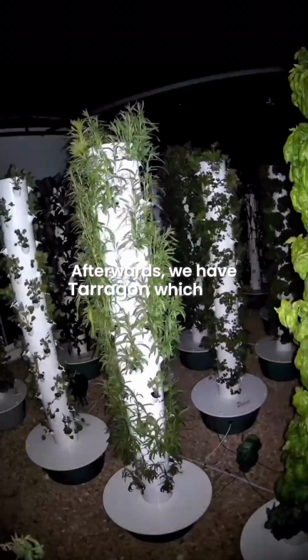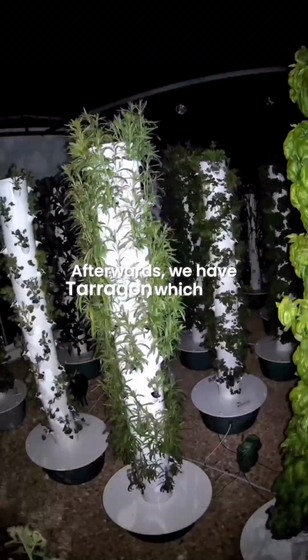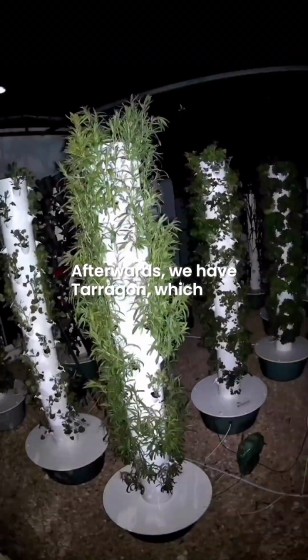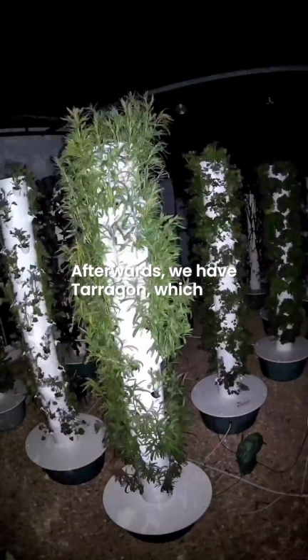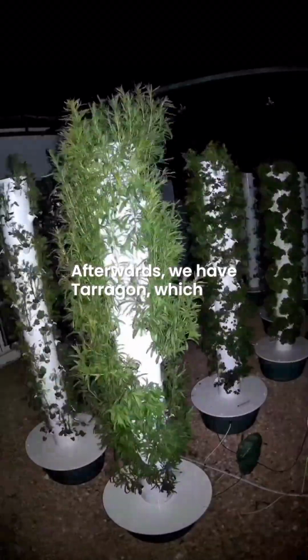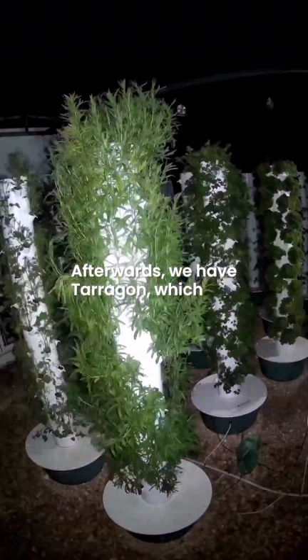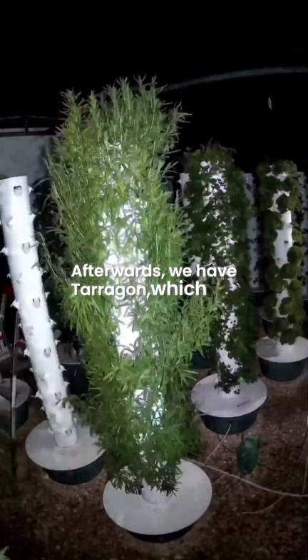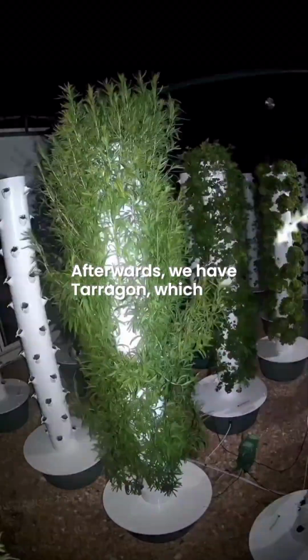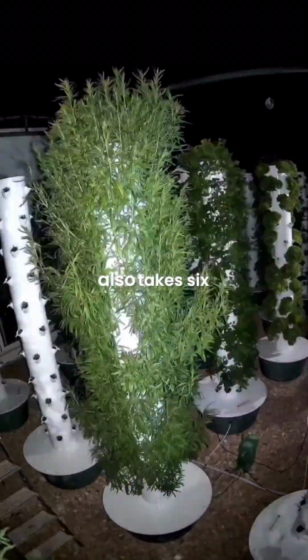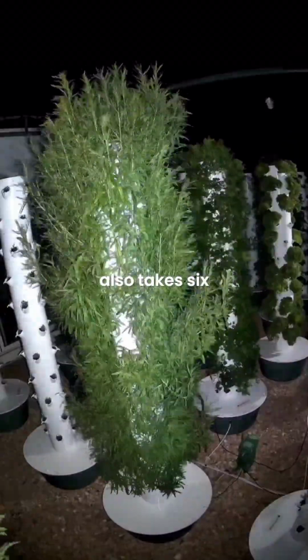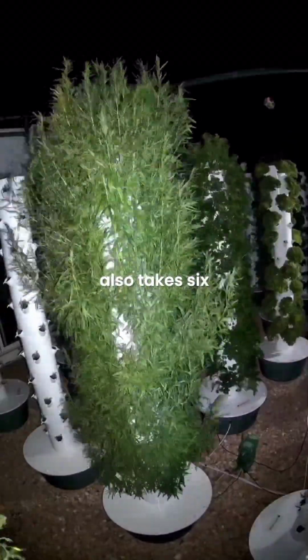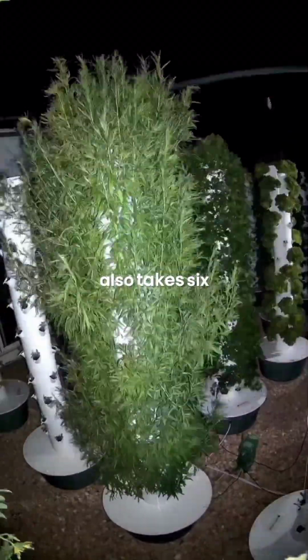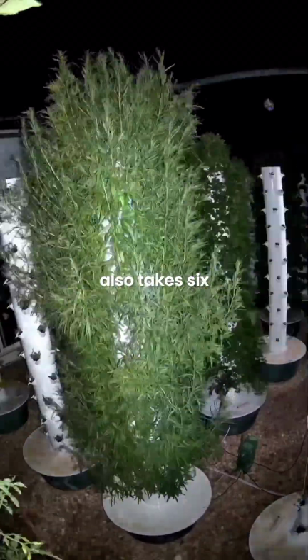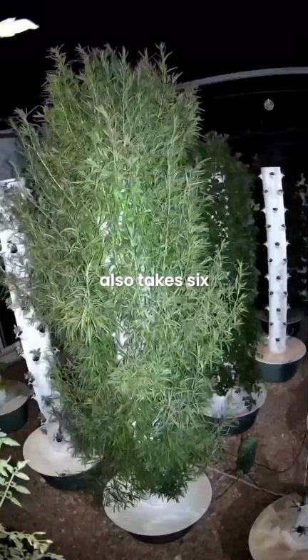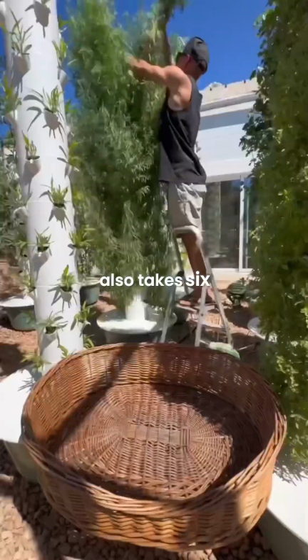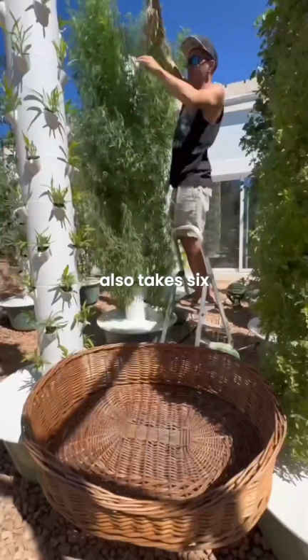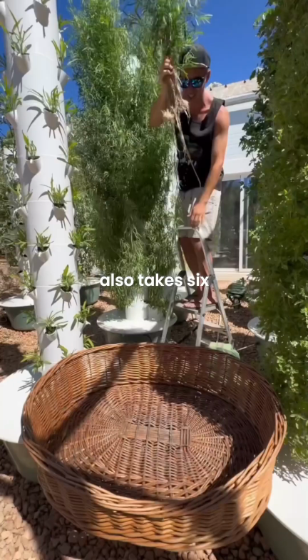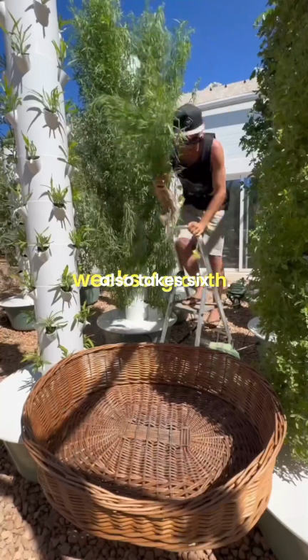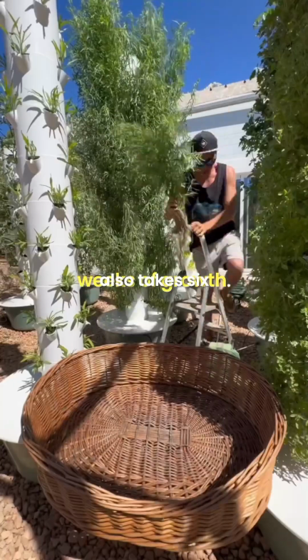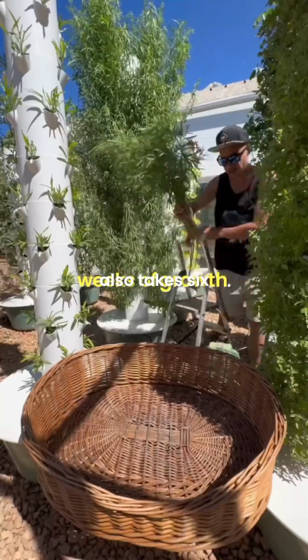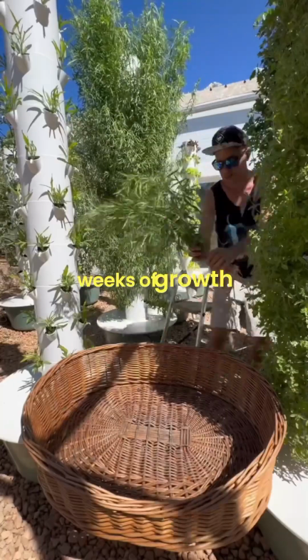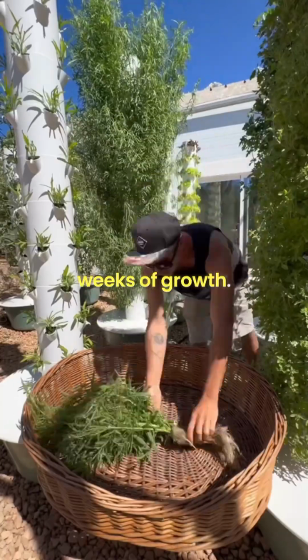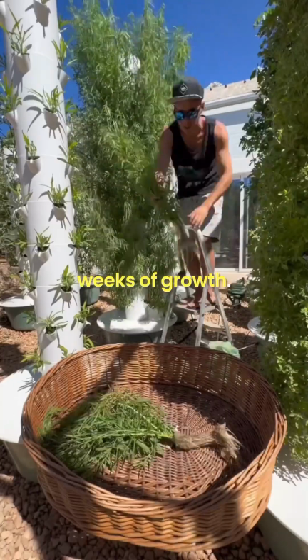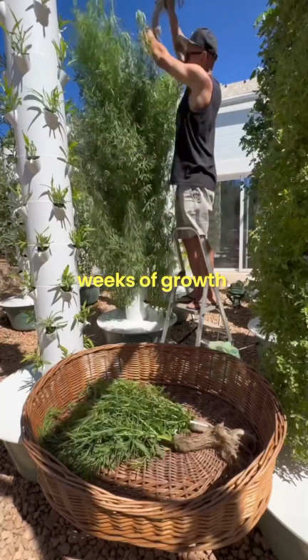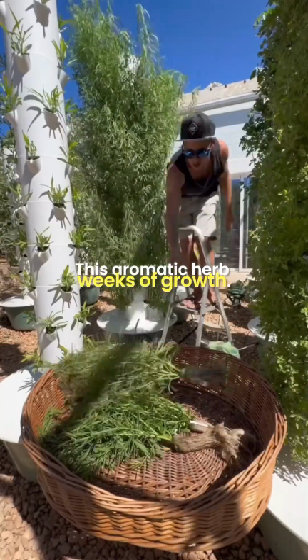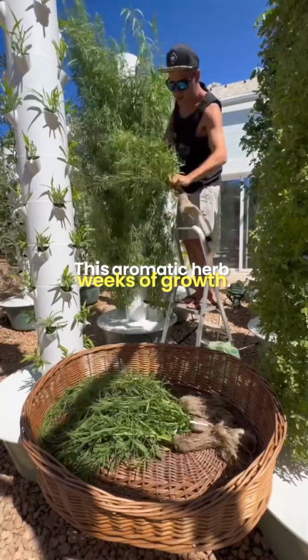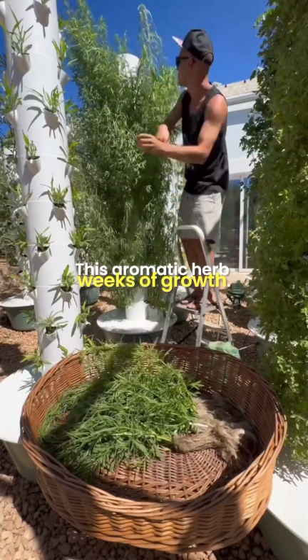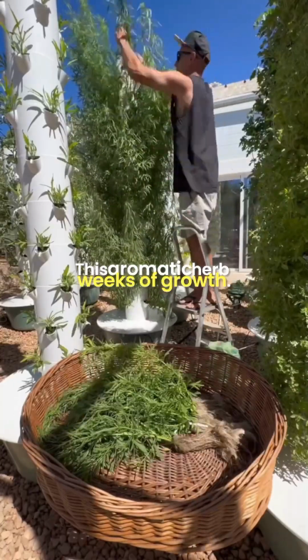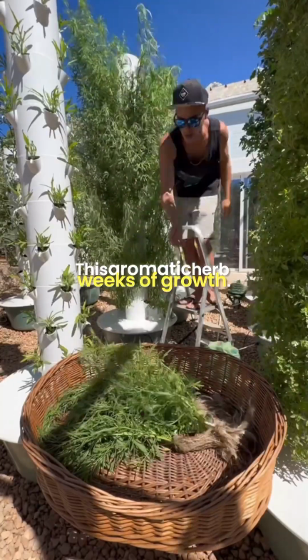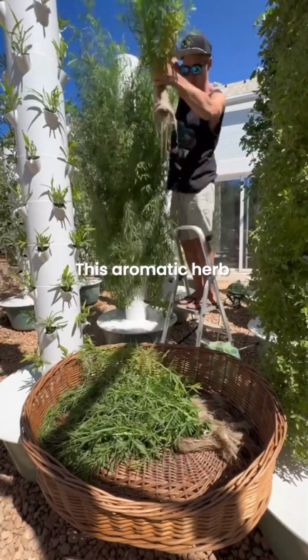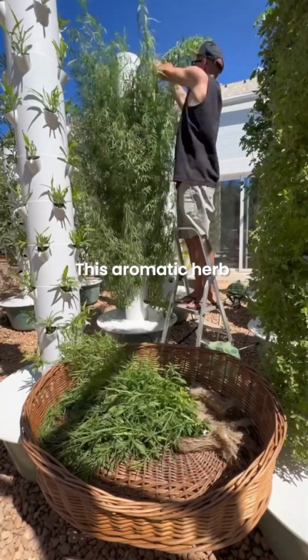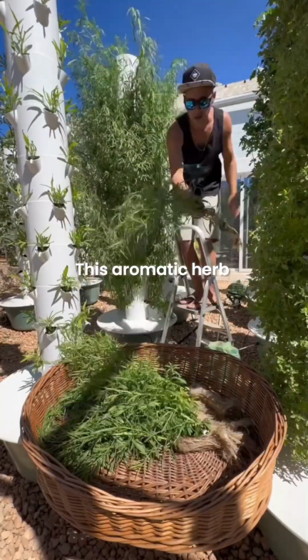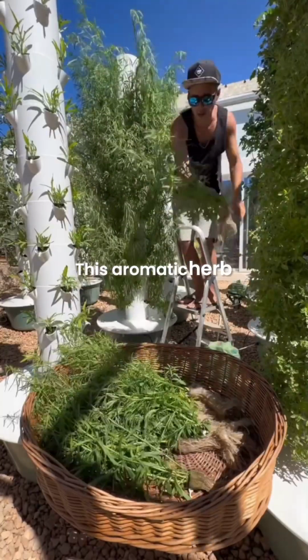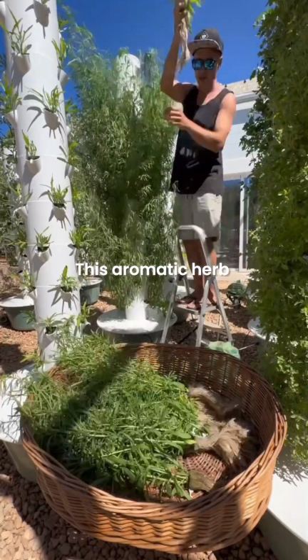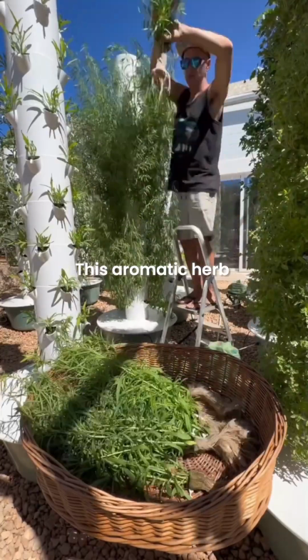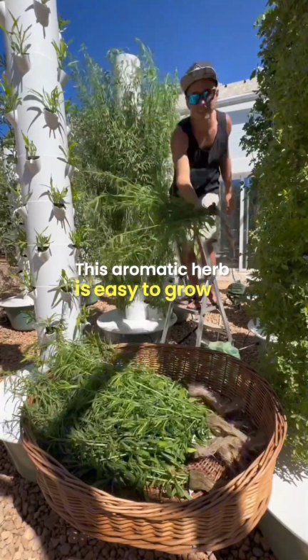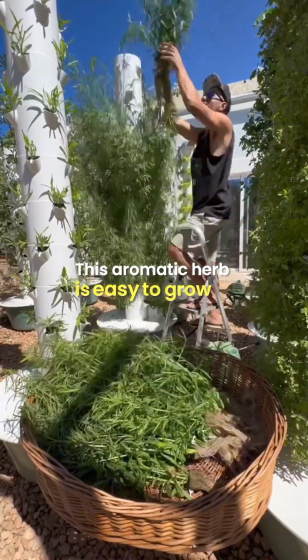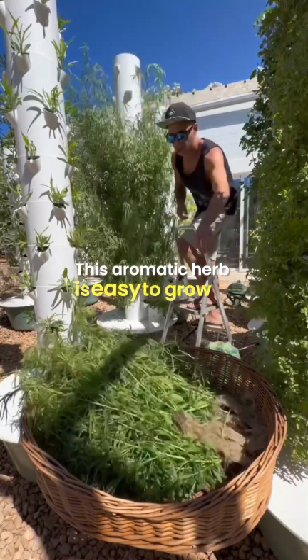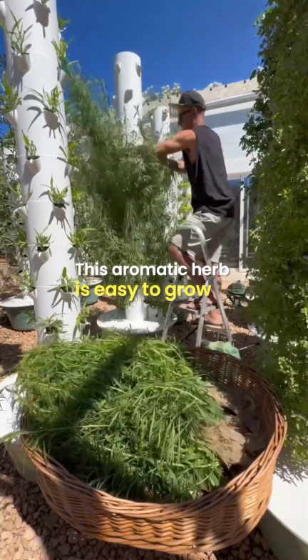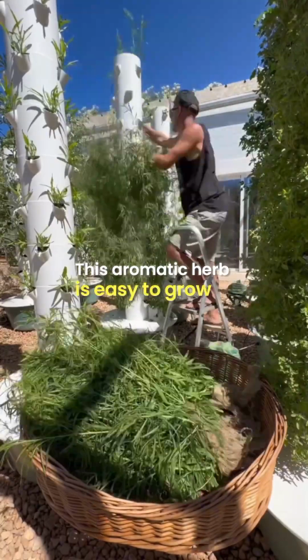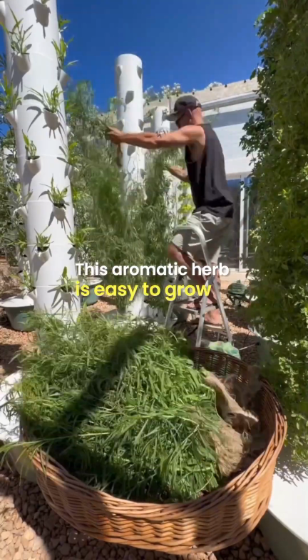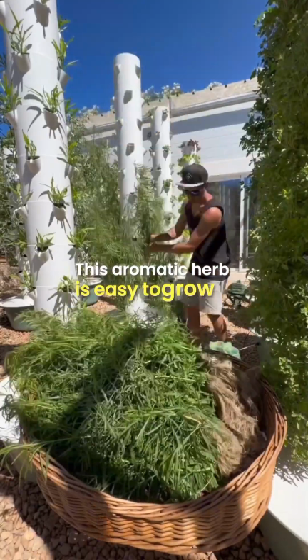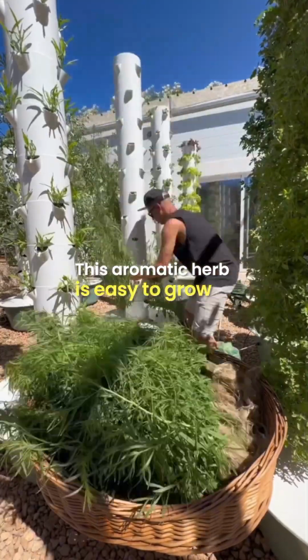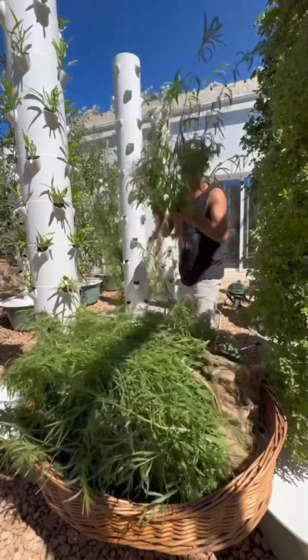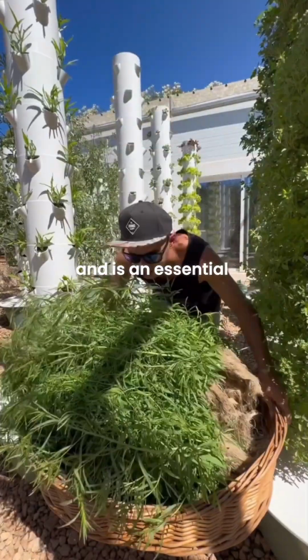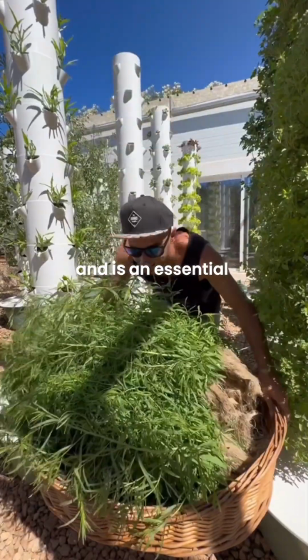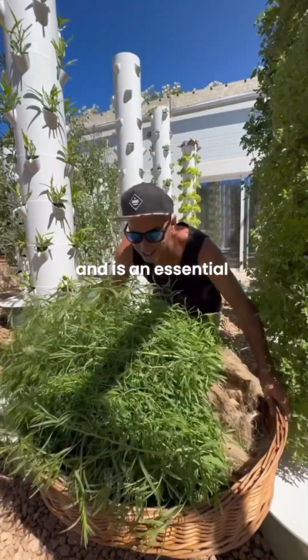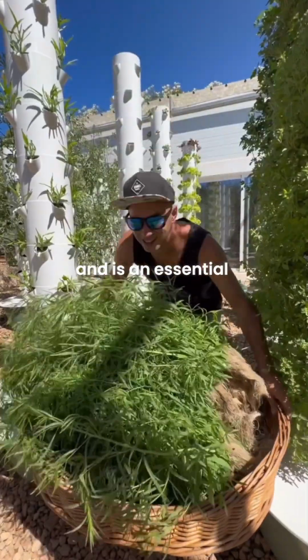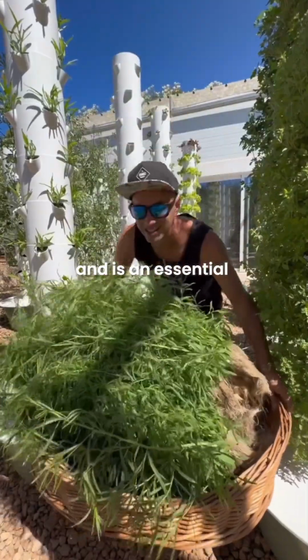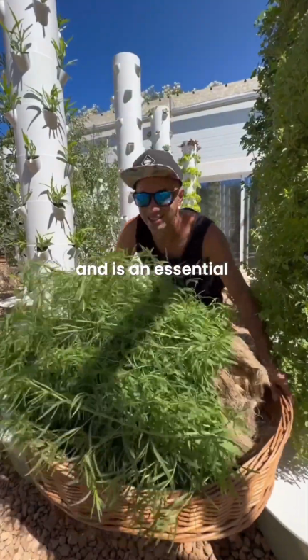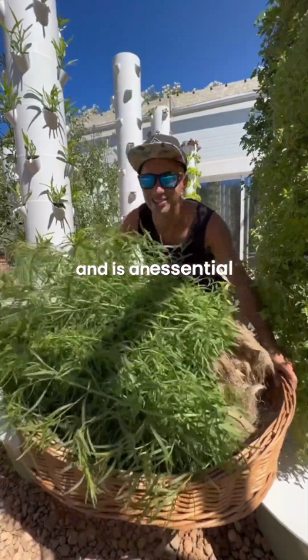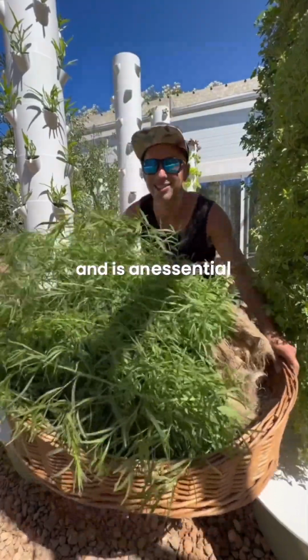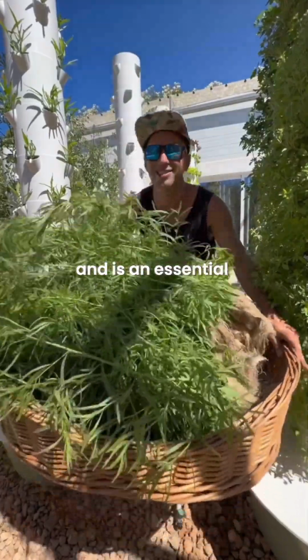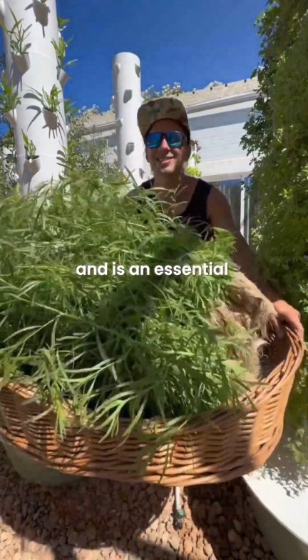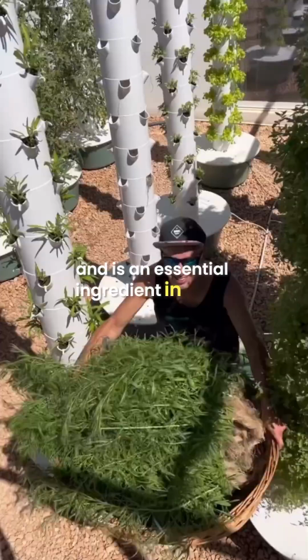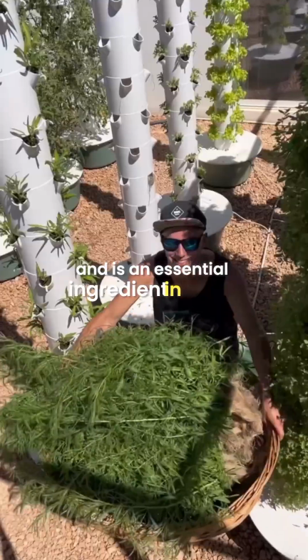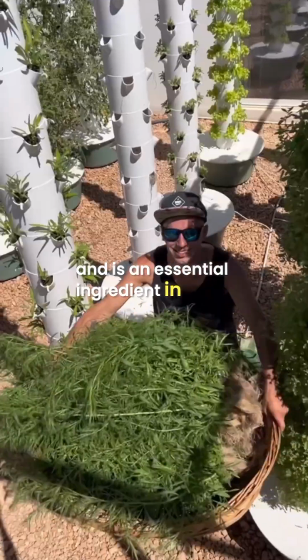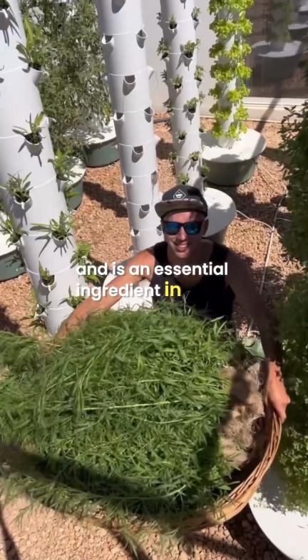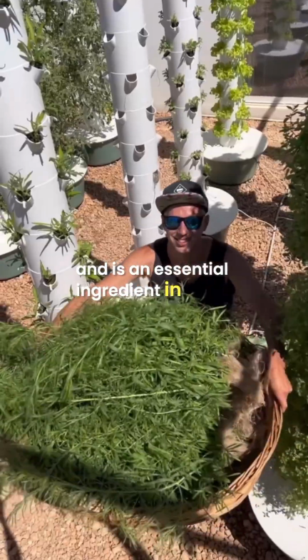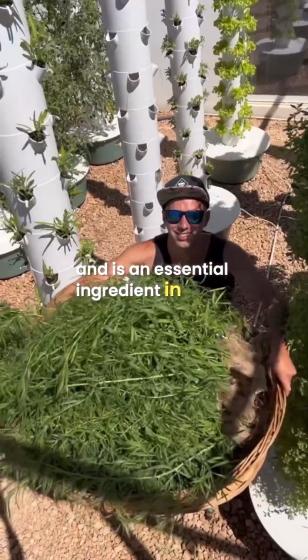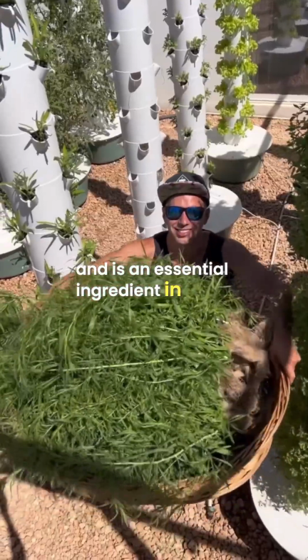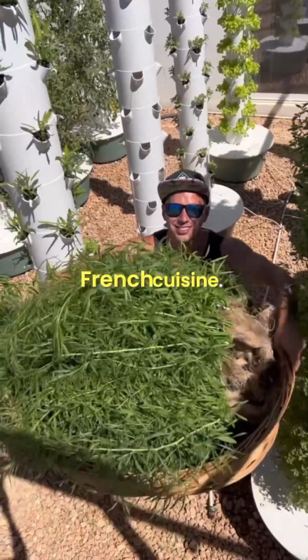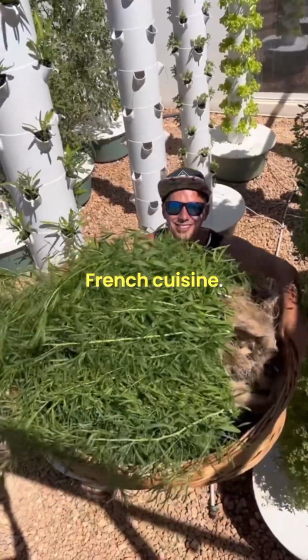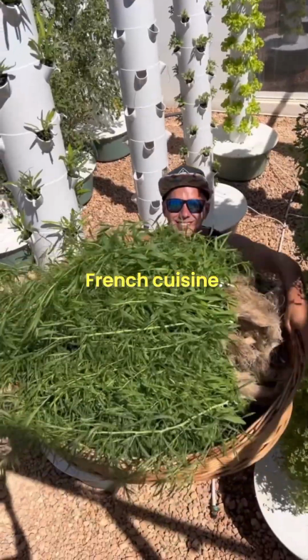Next we have tarragon, which also takes six weeks of growth. This aromatic herb is easy to grow and is an essential ingredient in French cuisine.